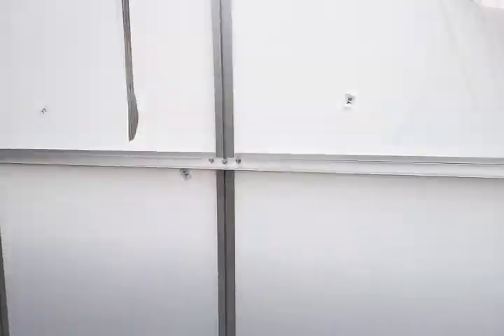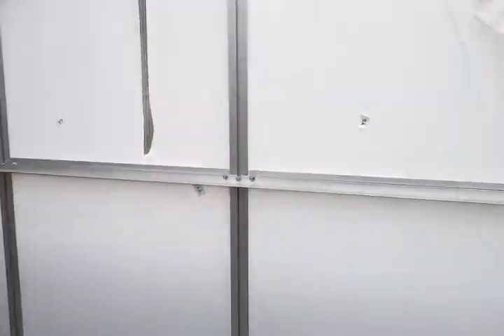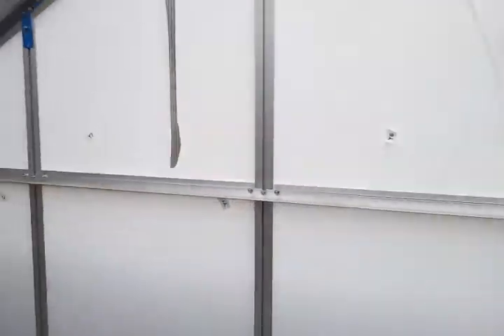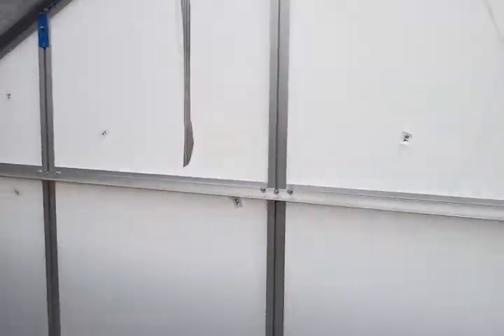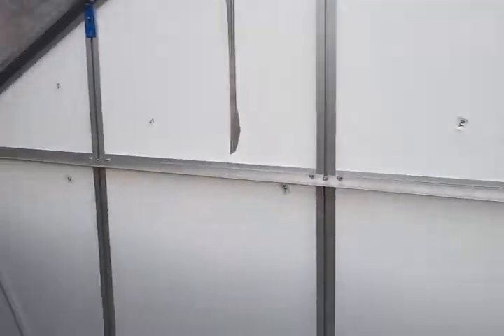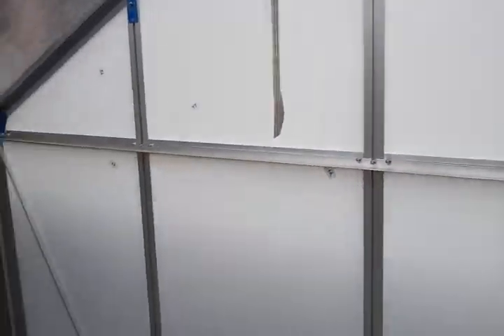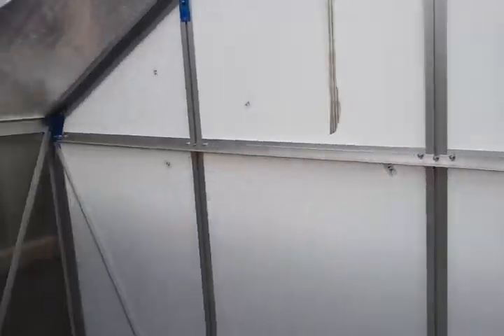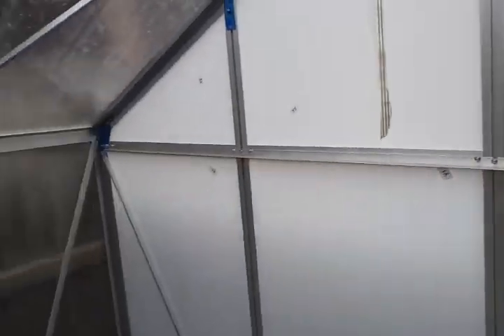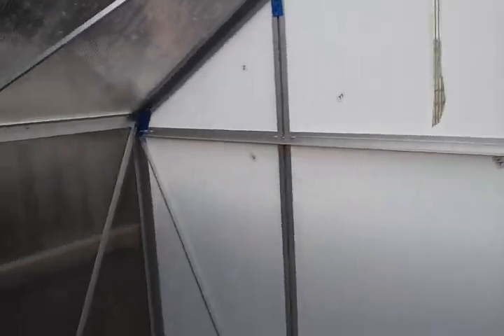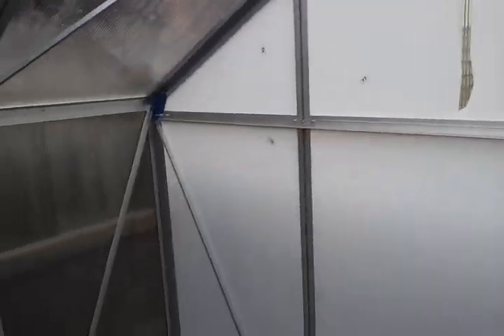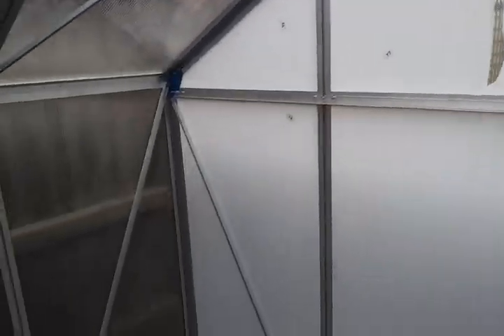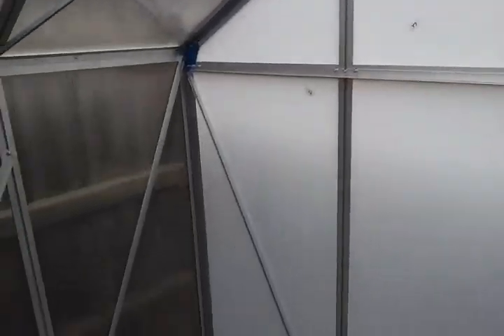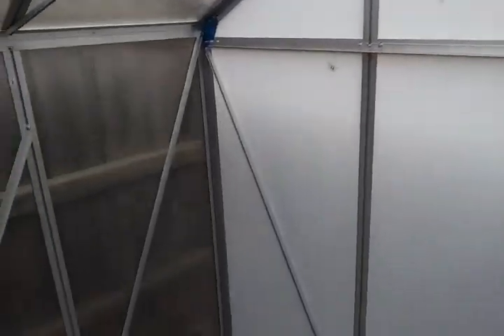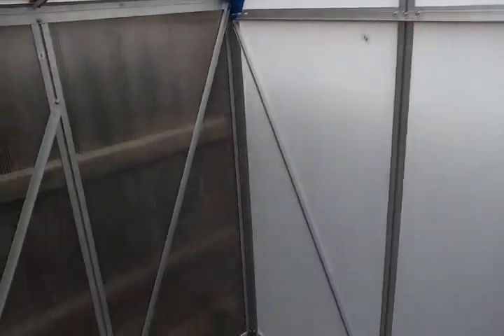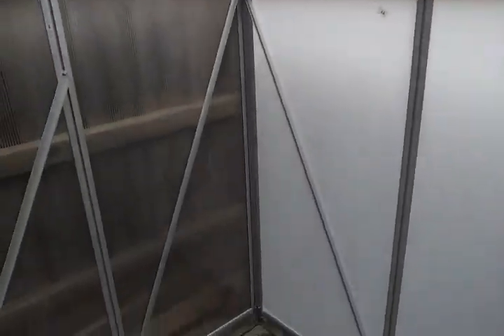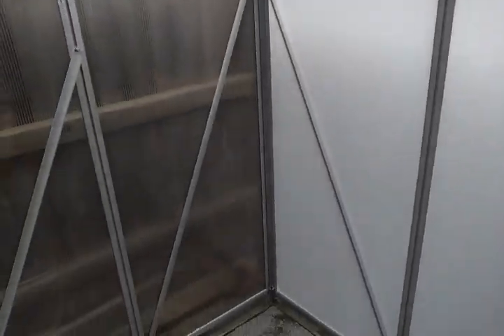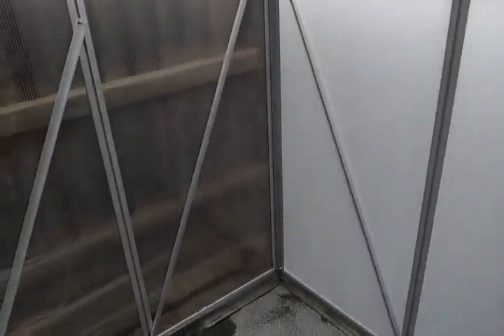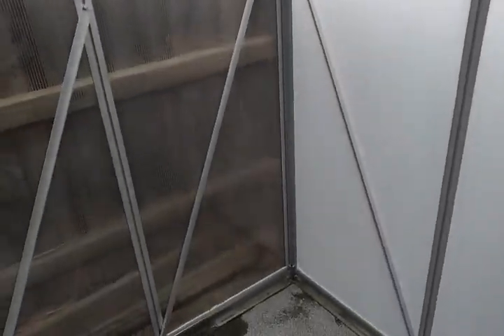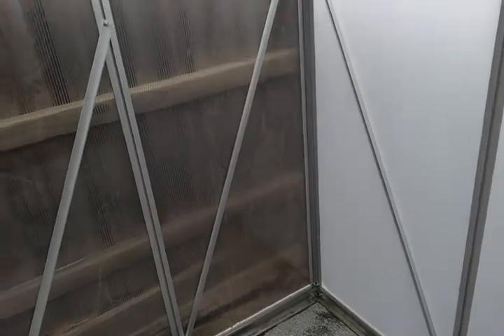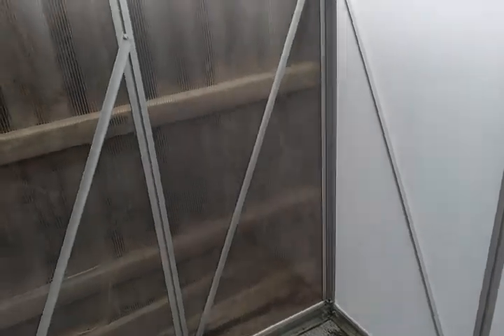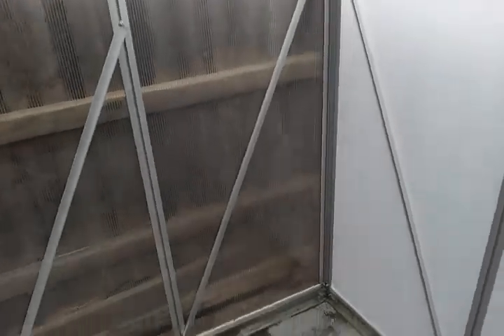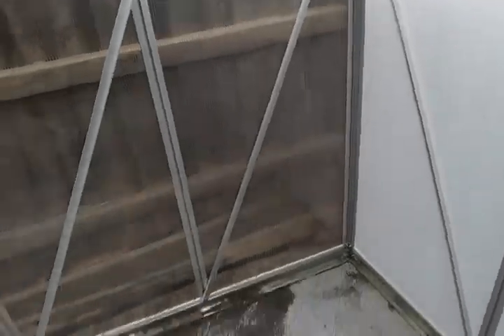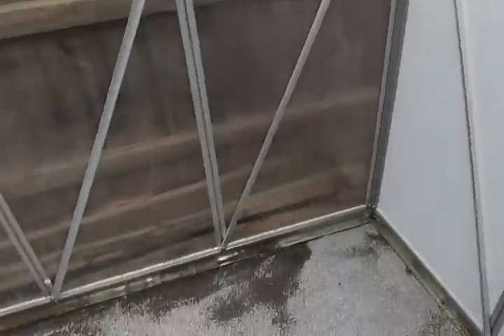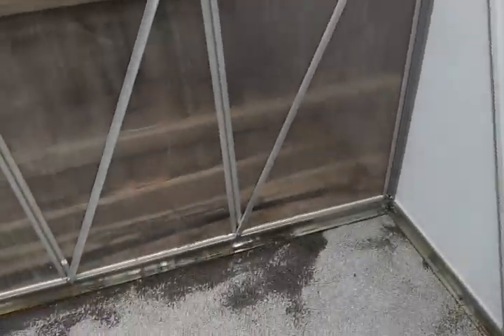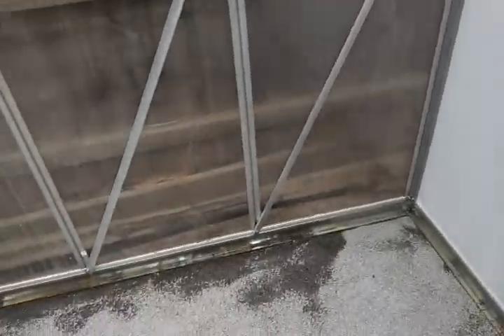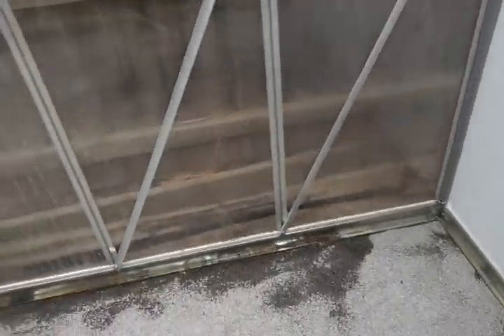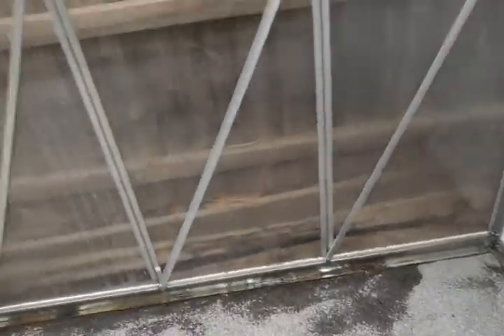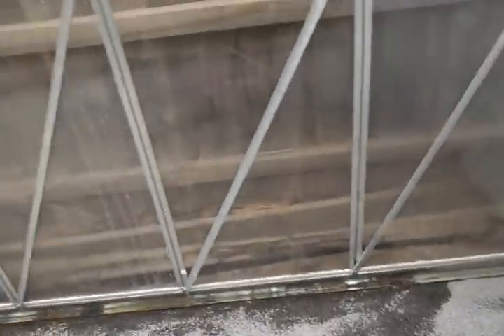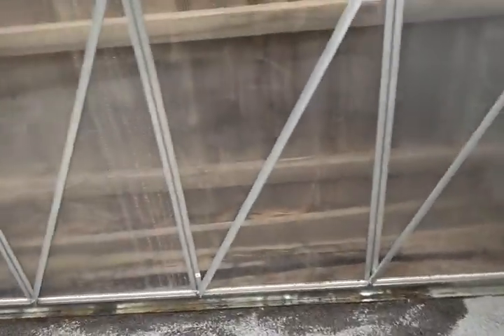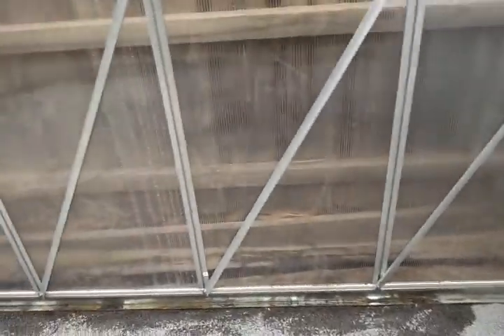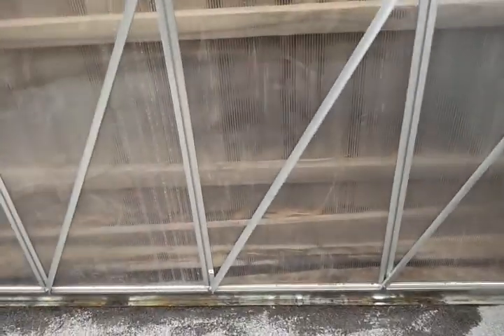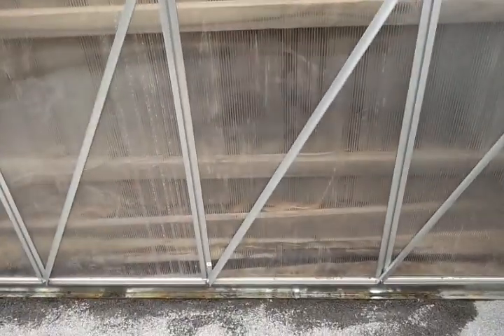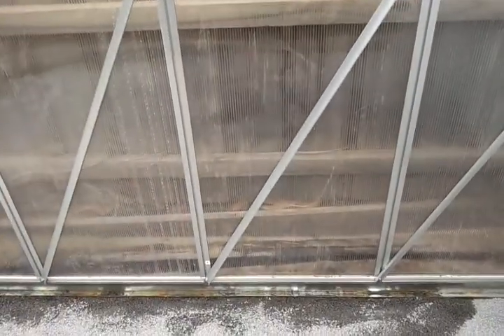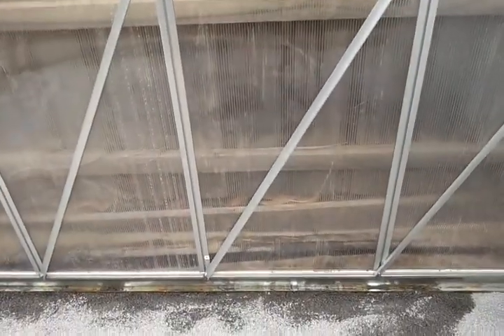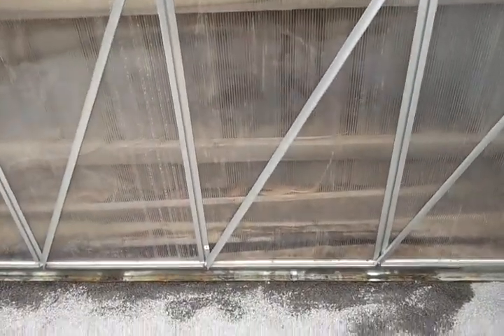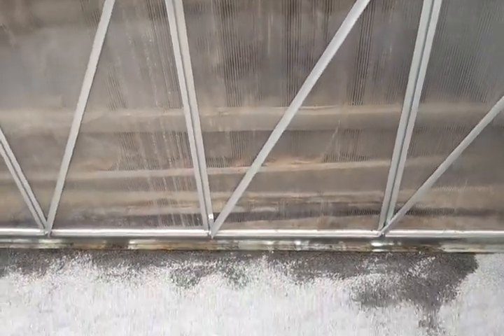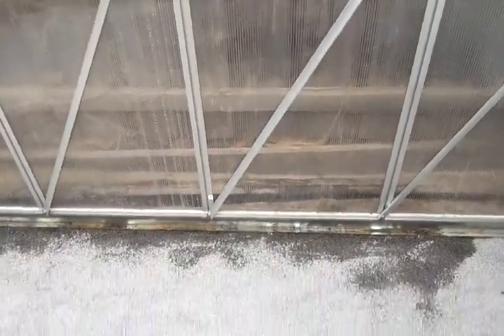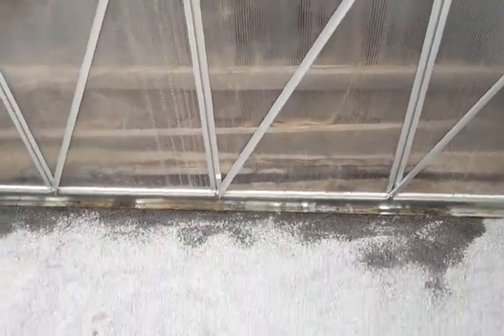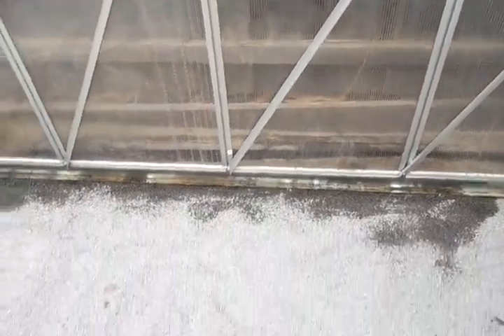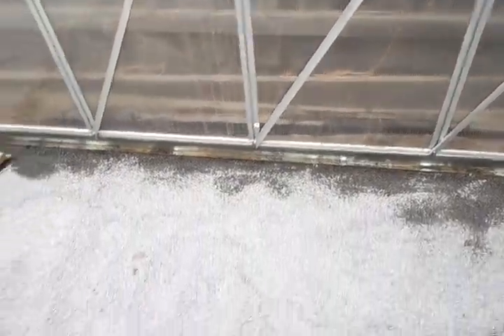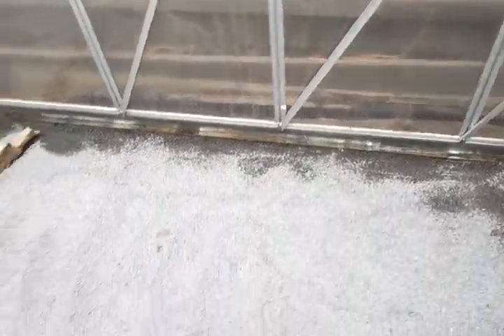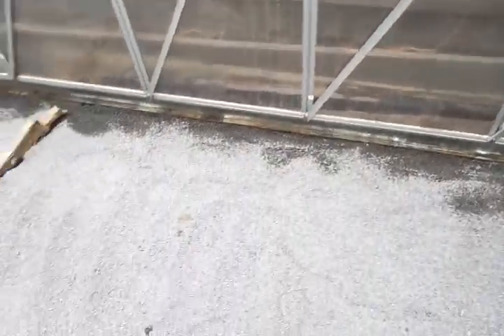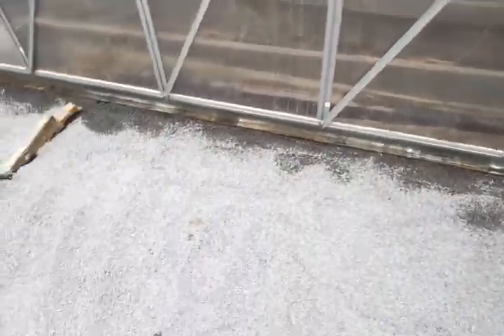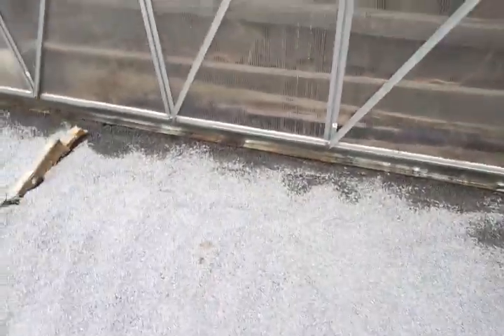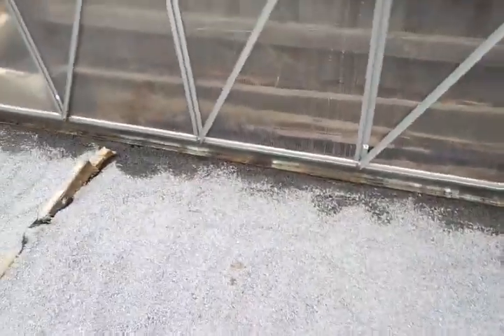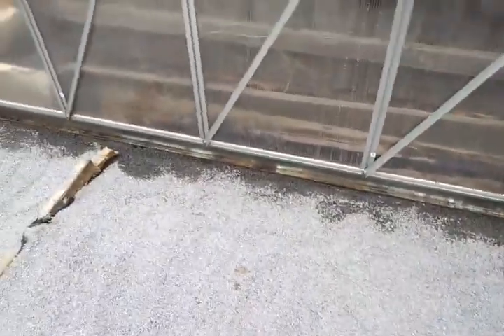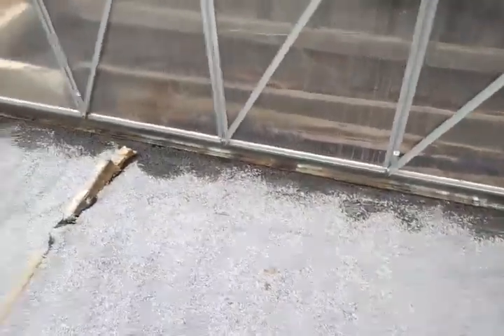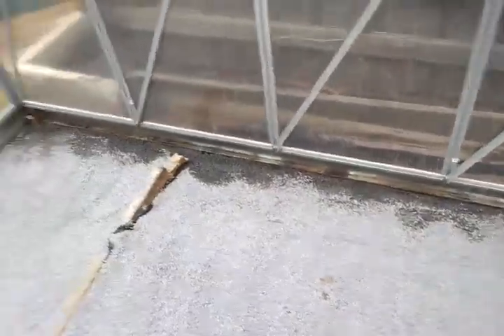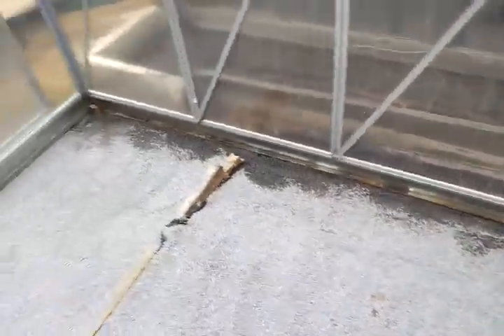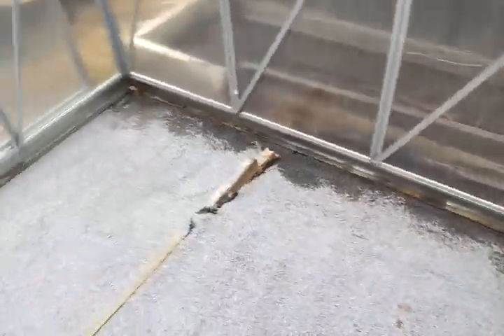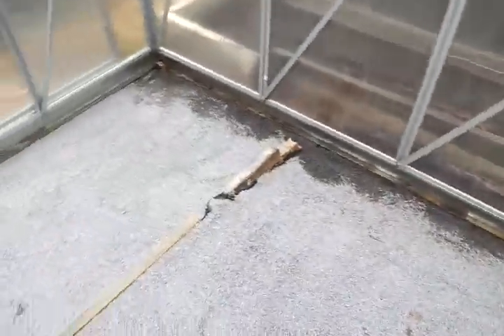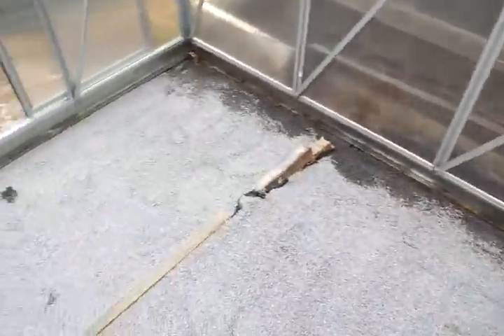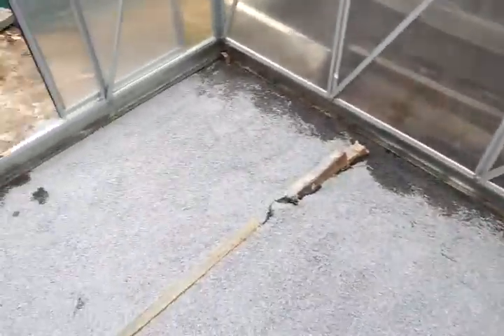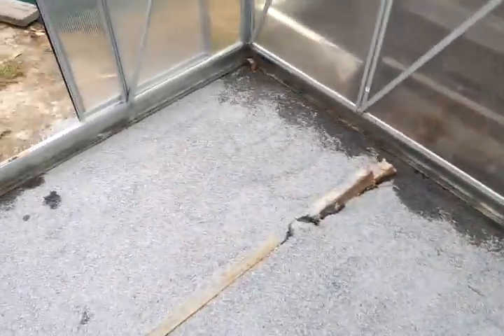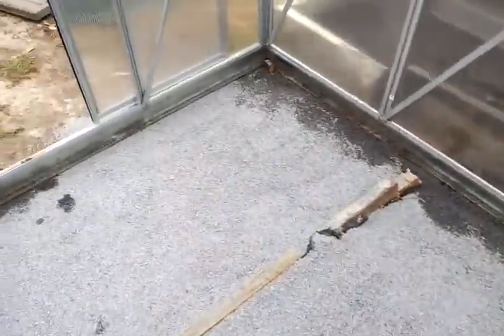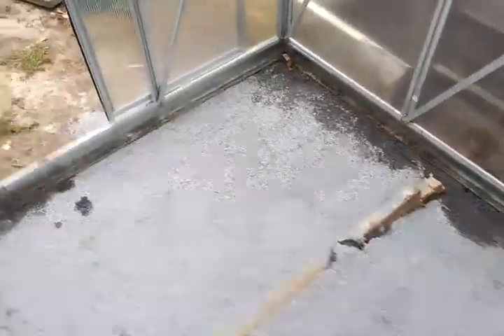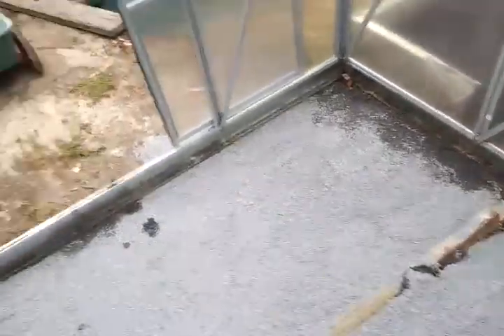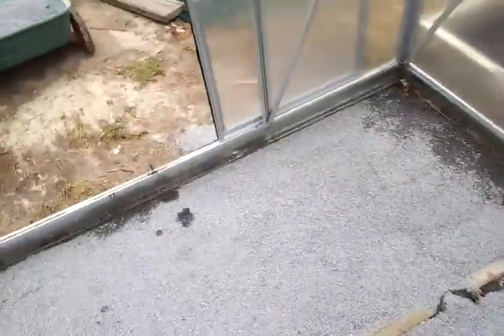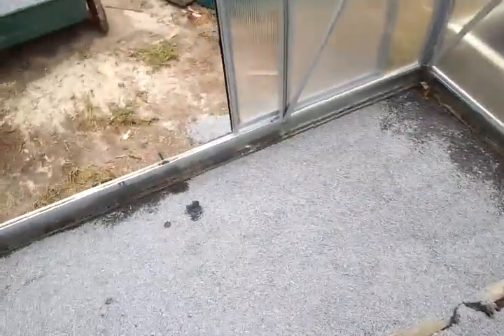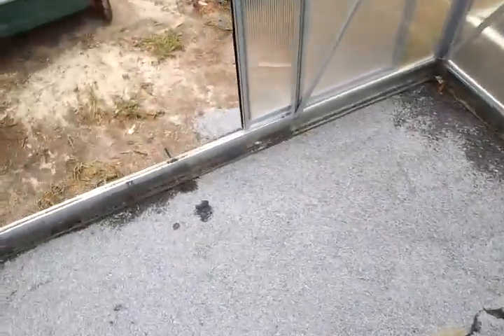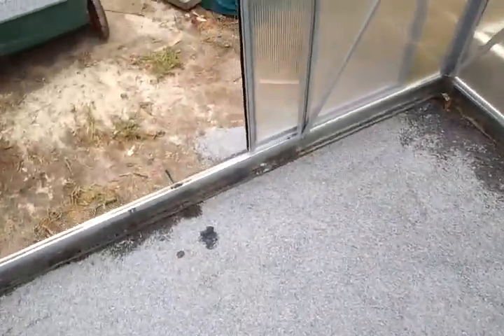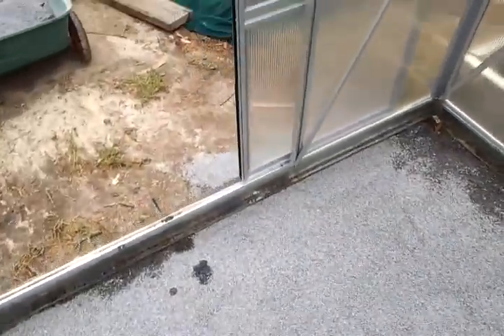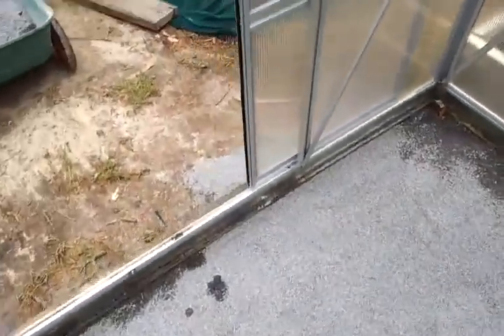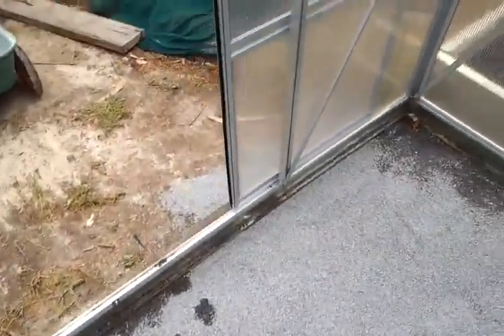I've painted the back wall white, as I've seen in other greenhouse builds. And it's done.